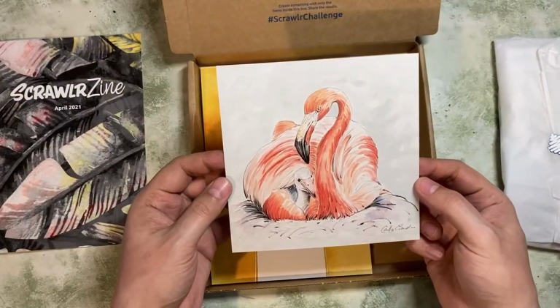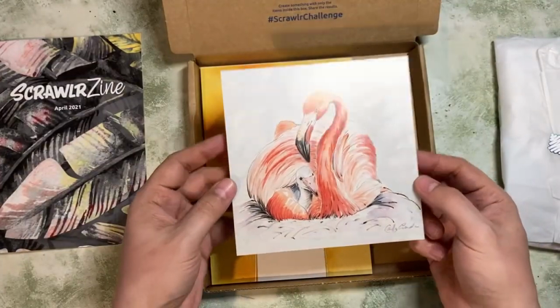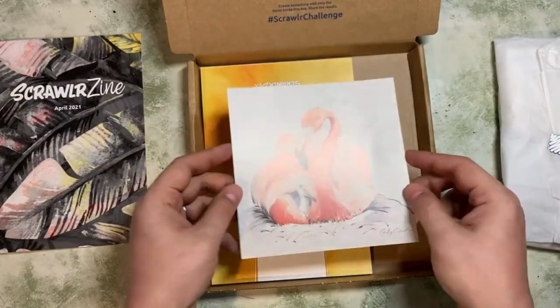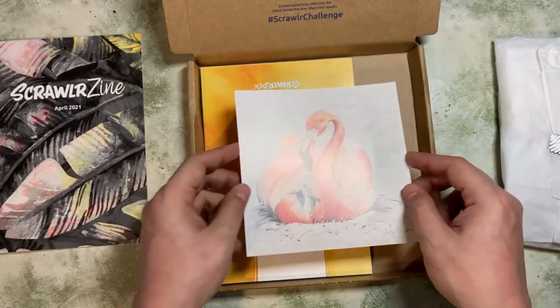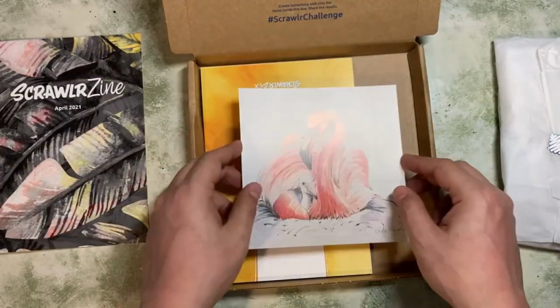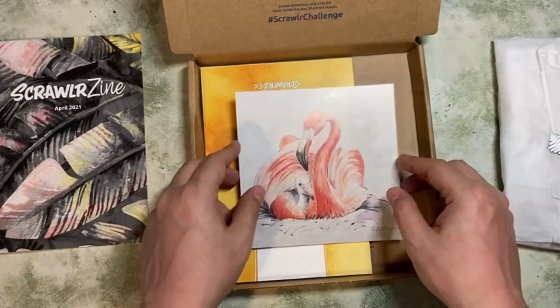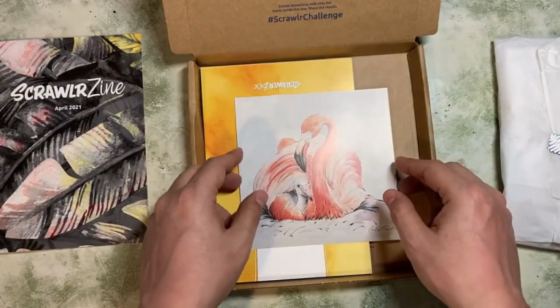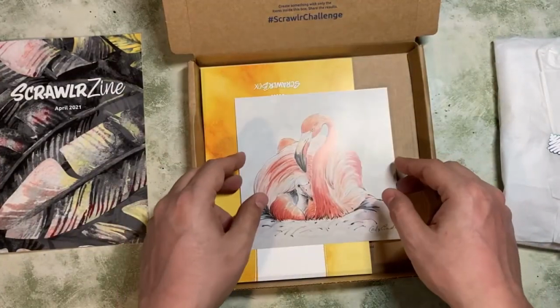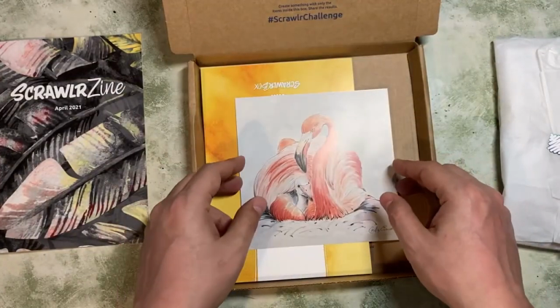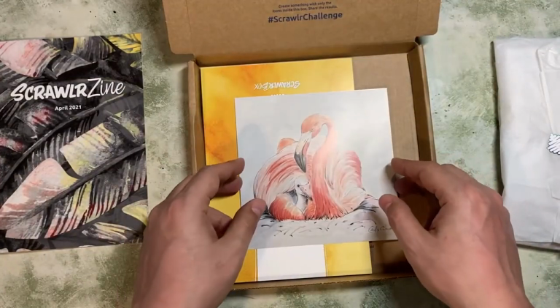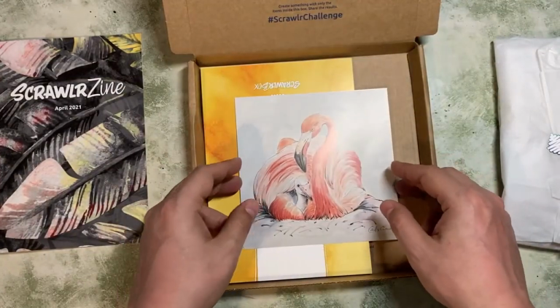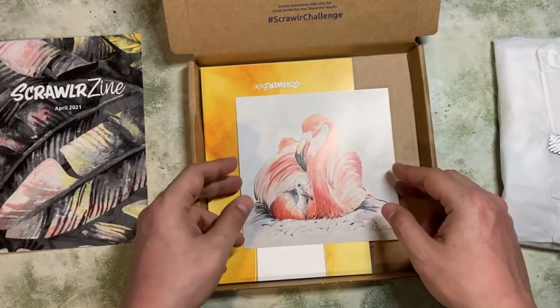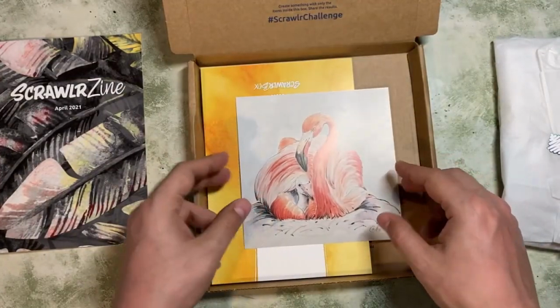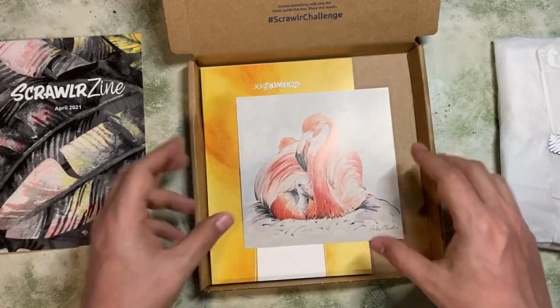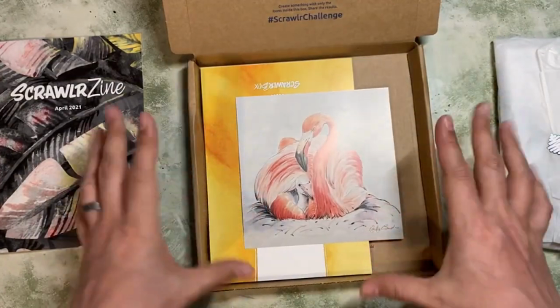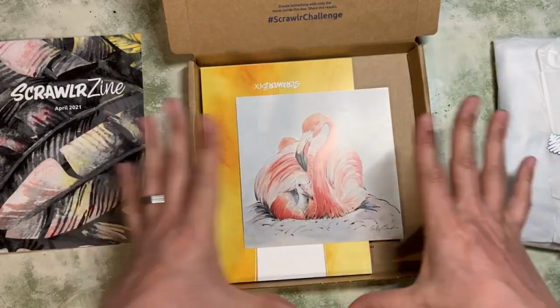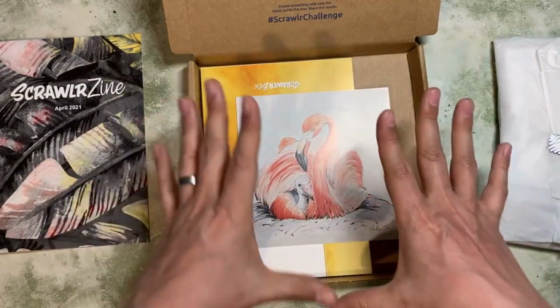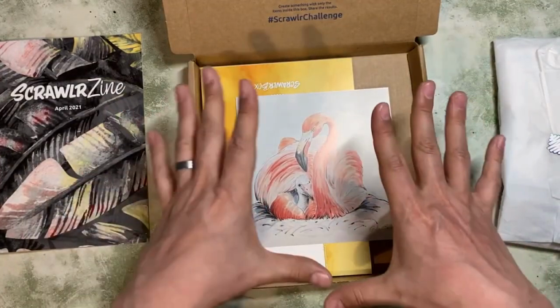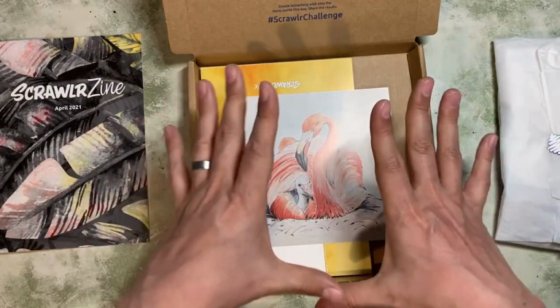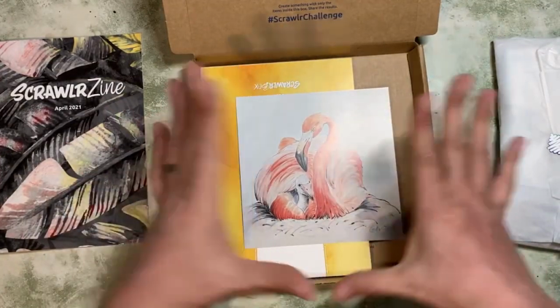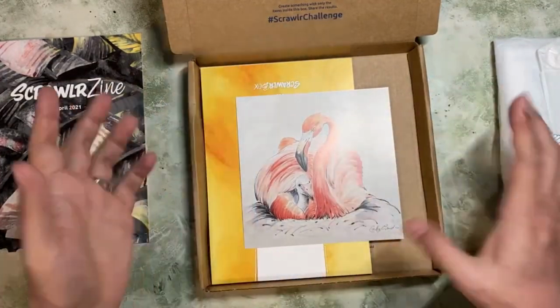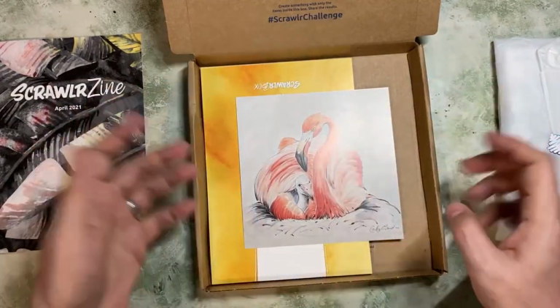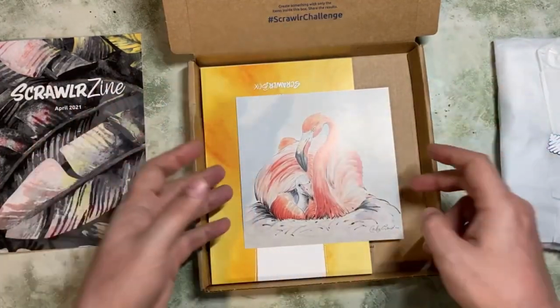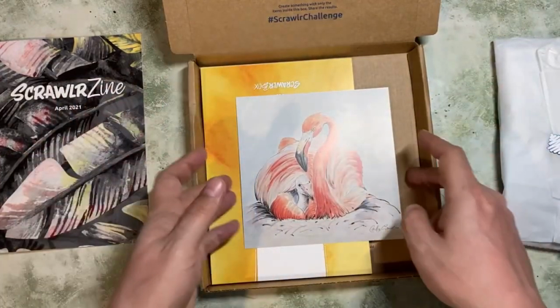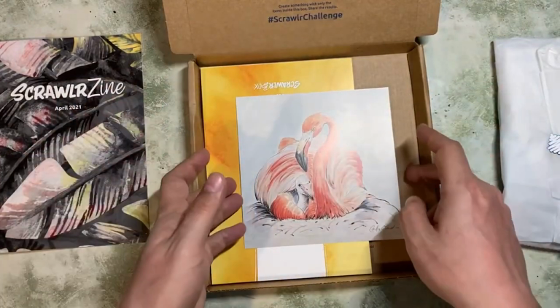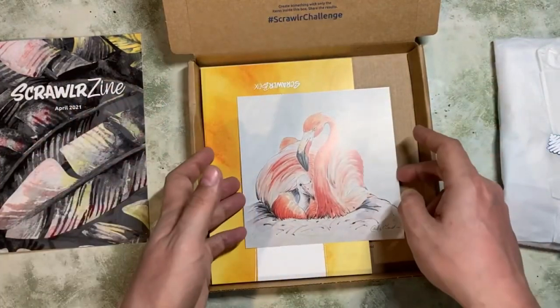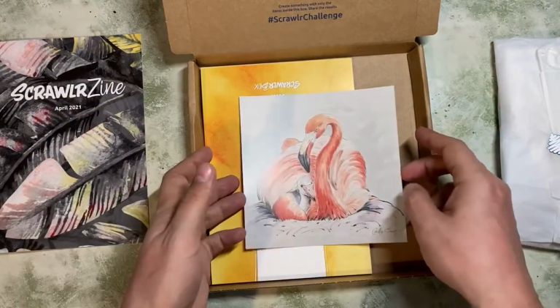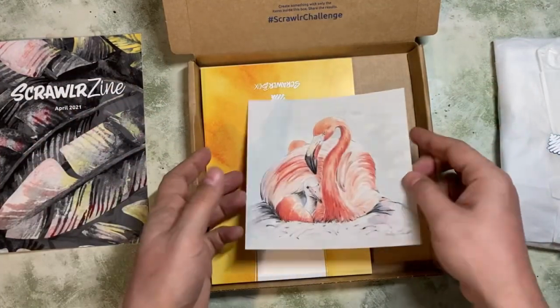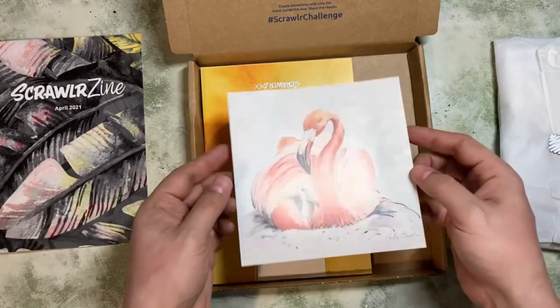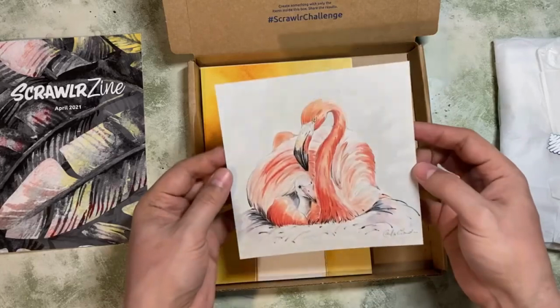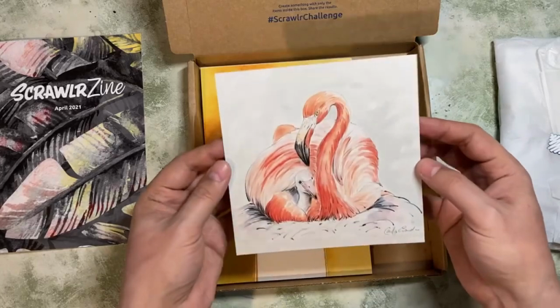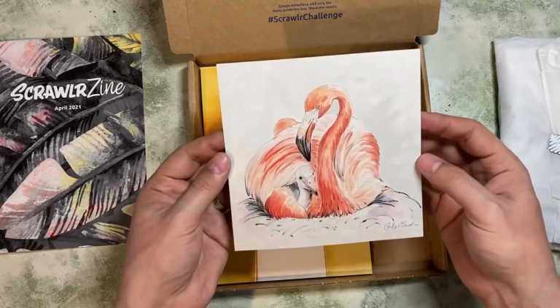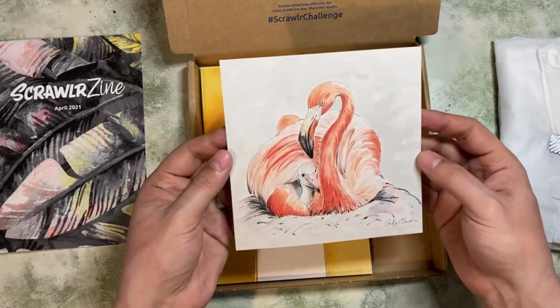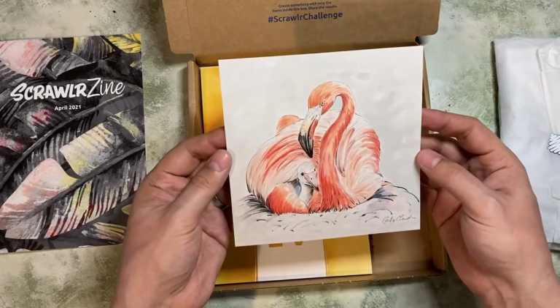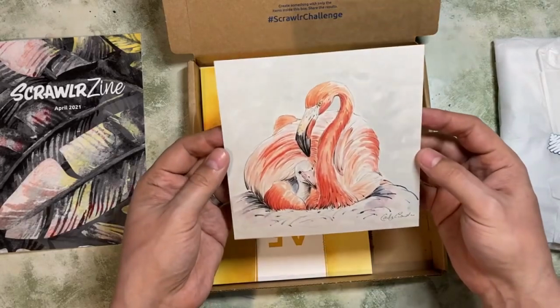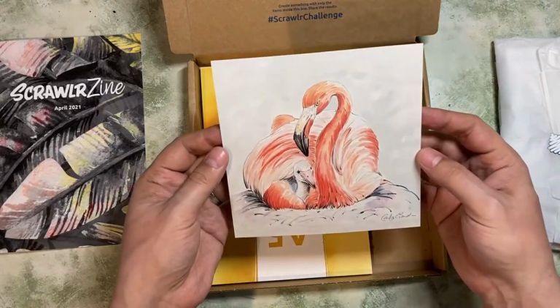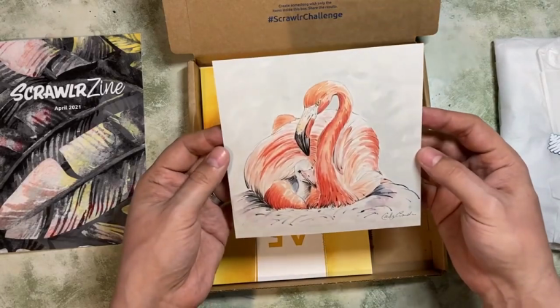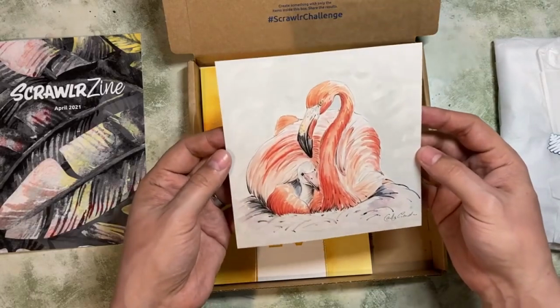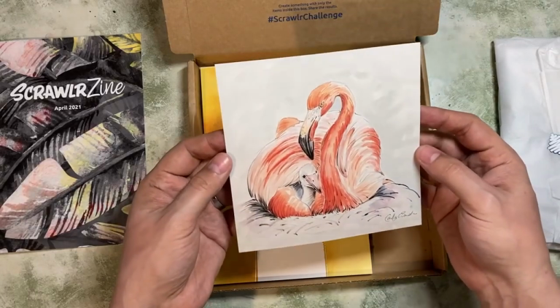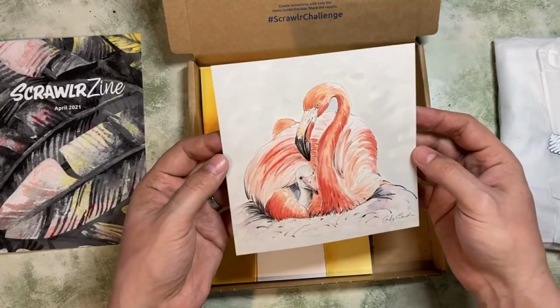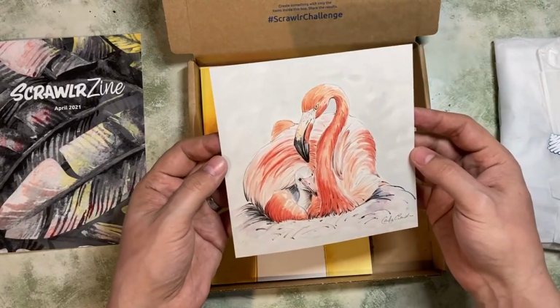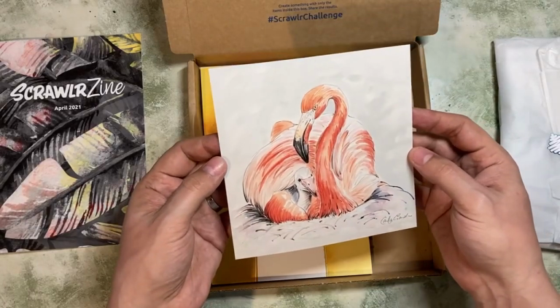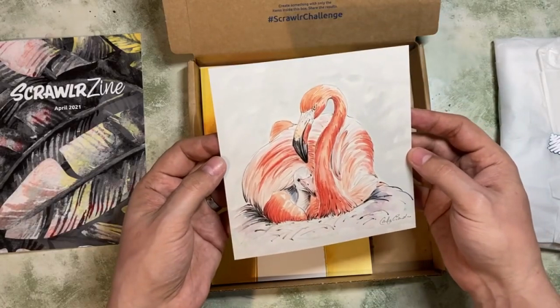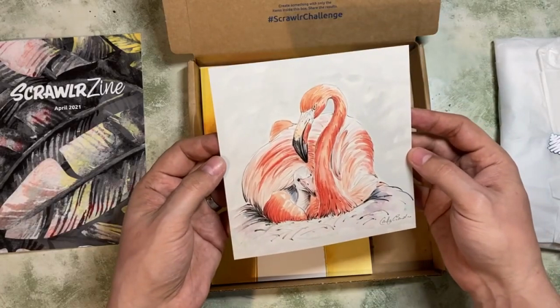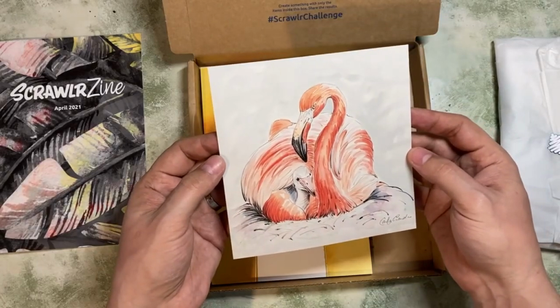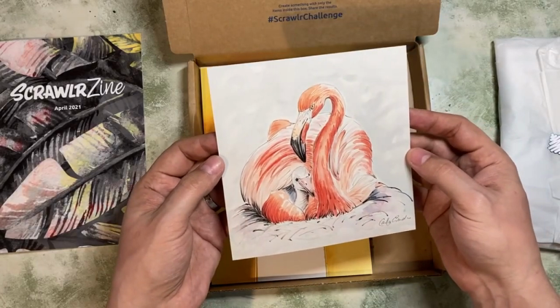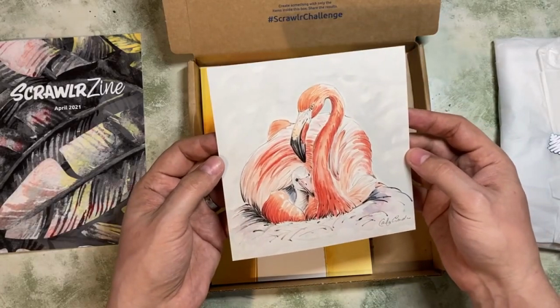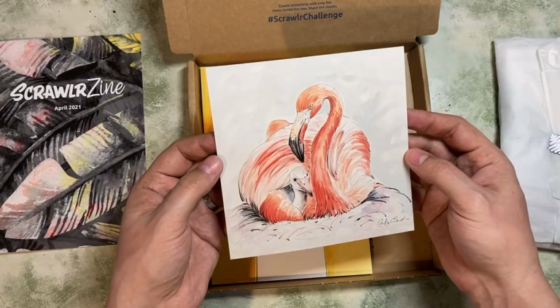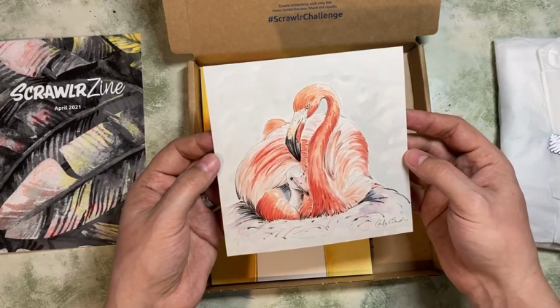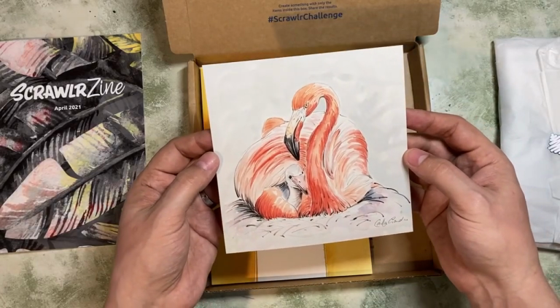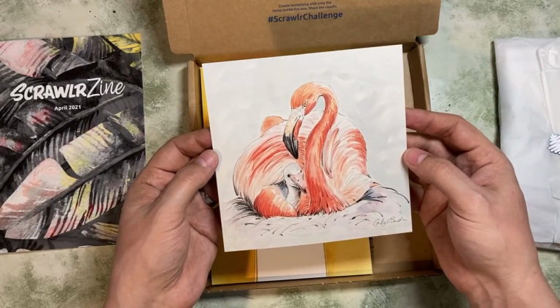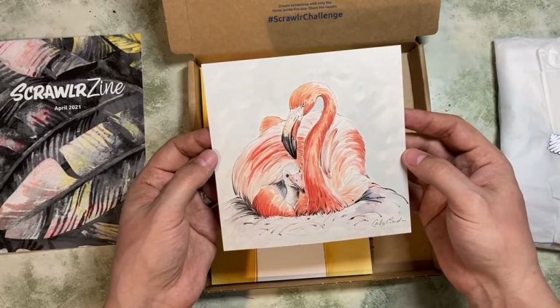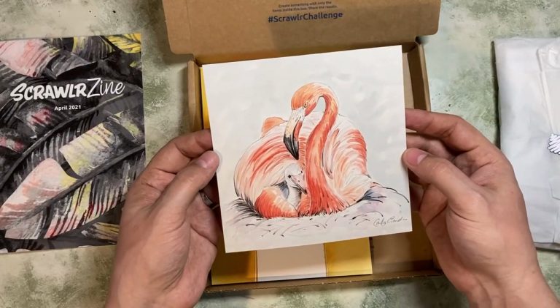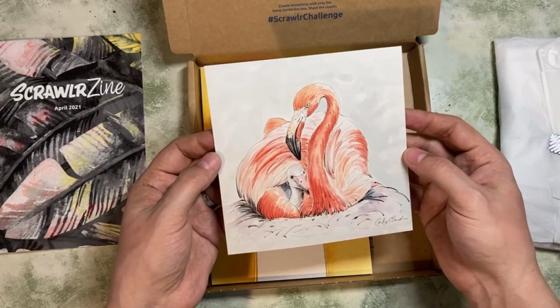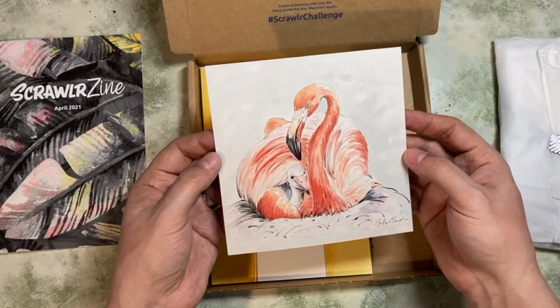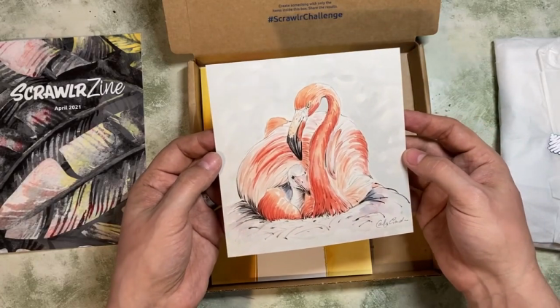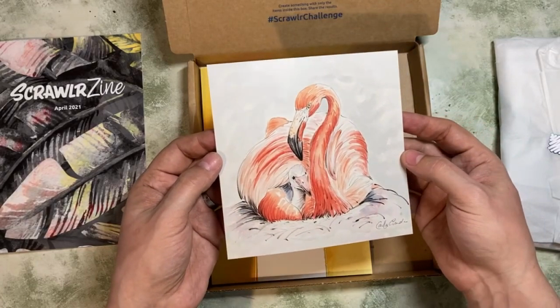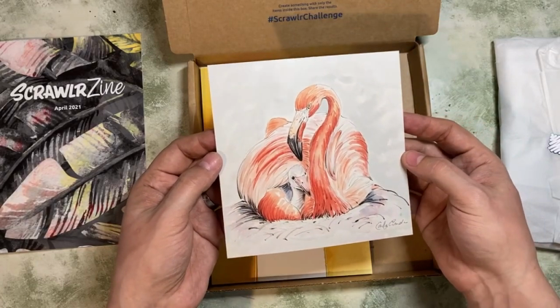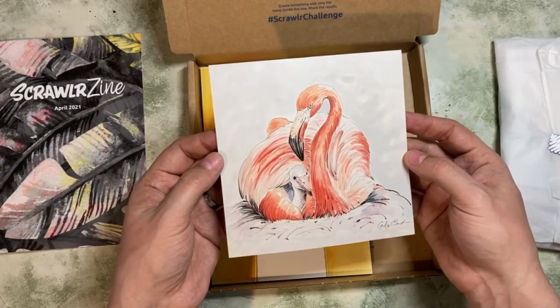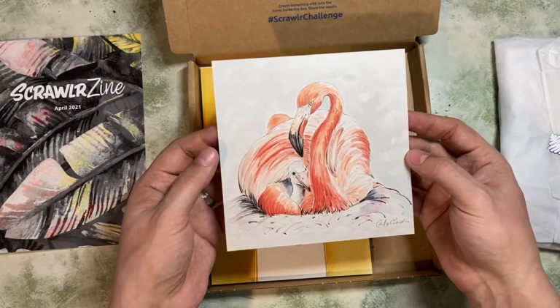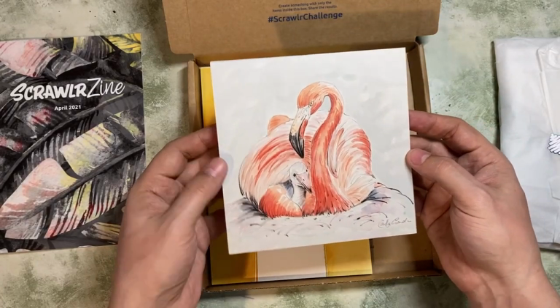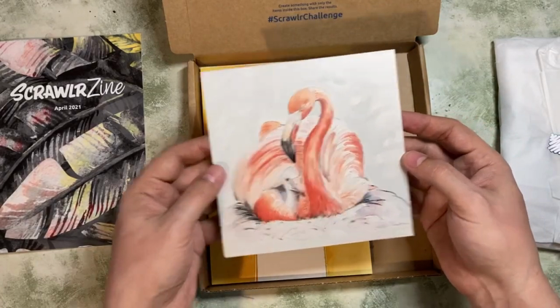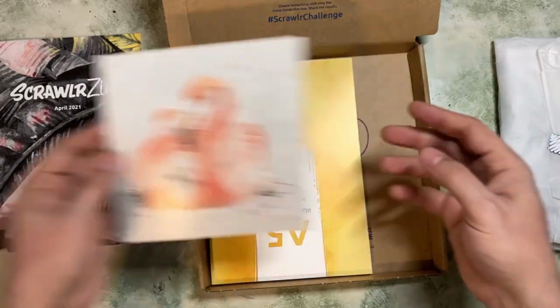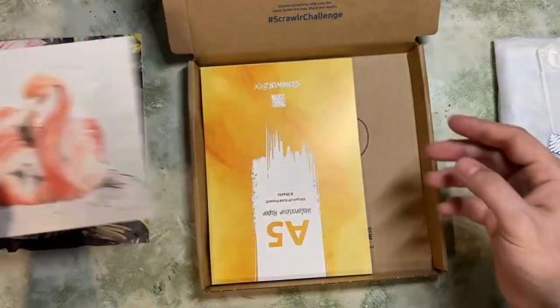If you've seen any of my other videos, you'll know I love wildlife art, and that is a very, very nice depiction of a flamingo.